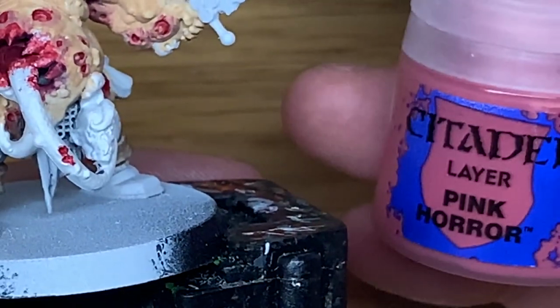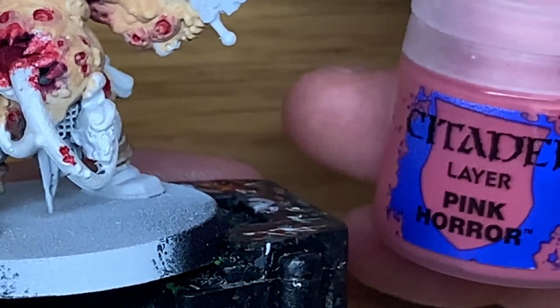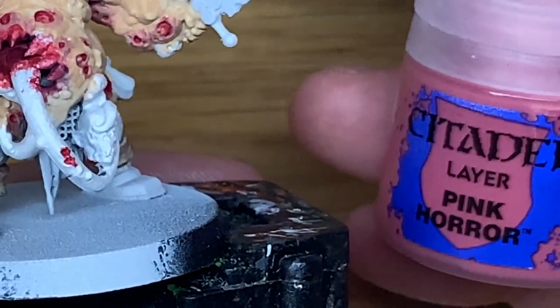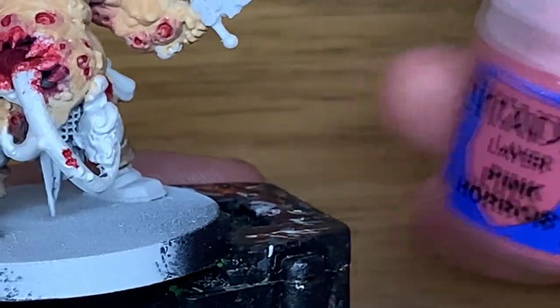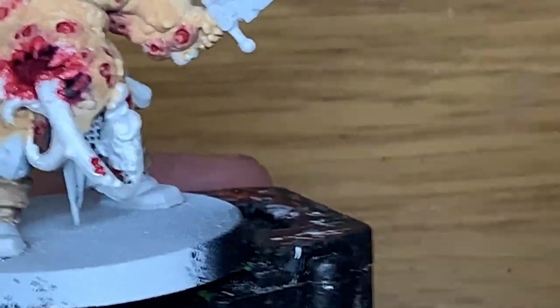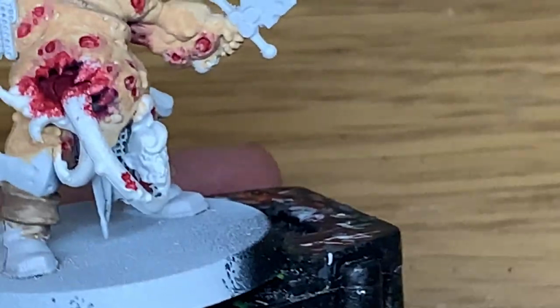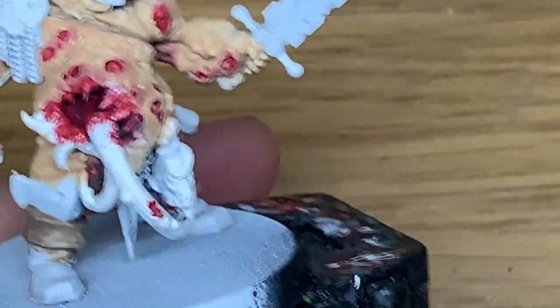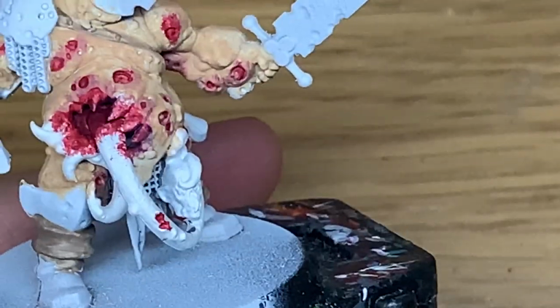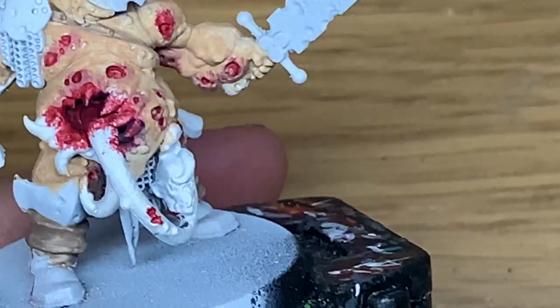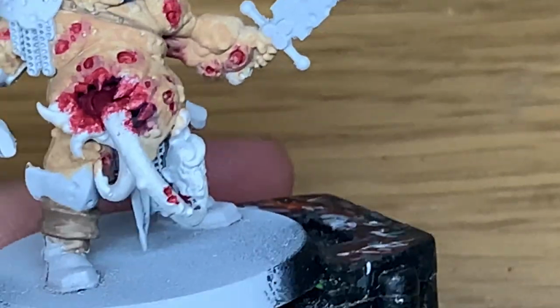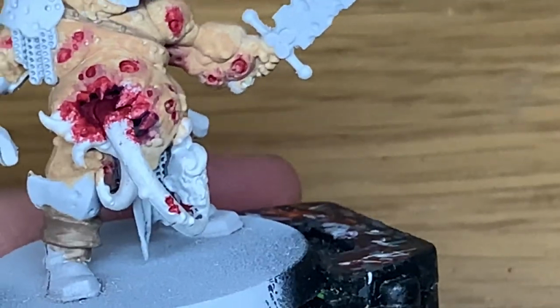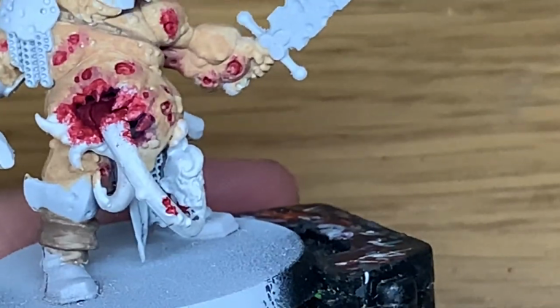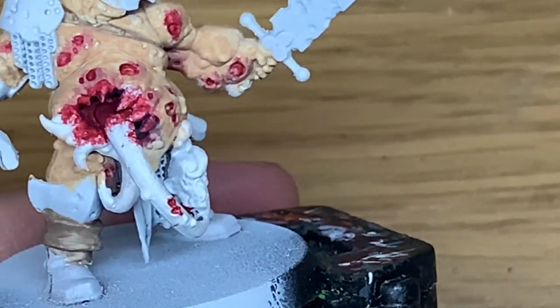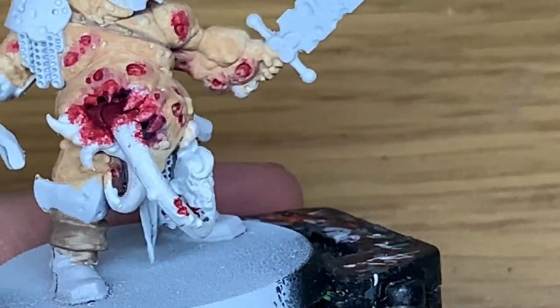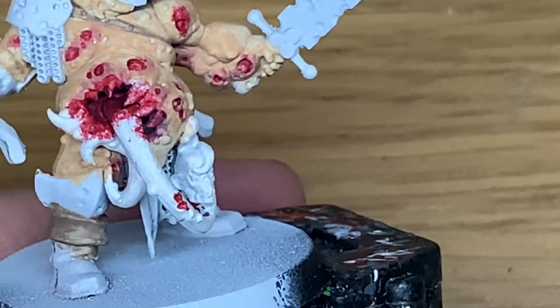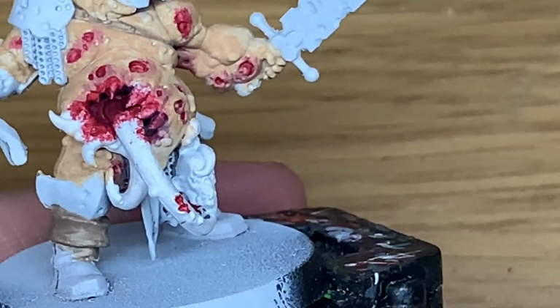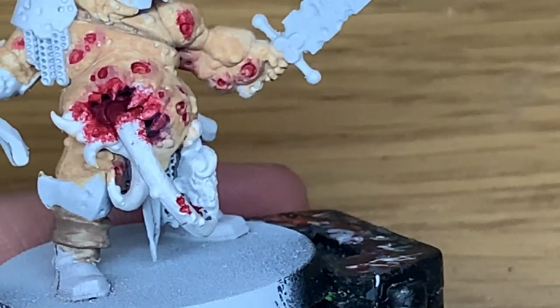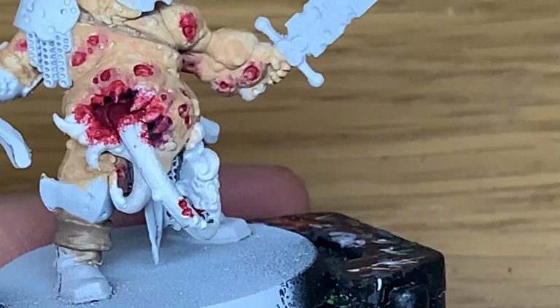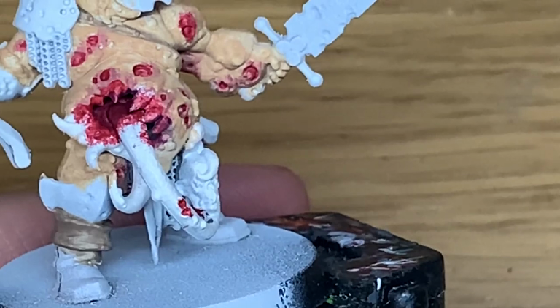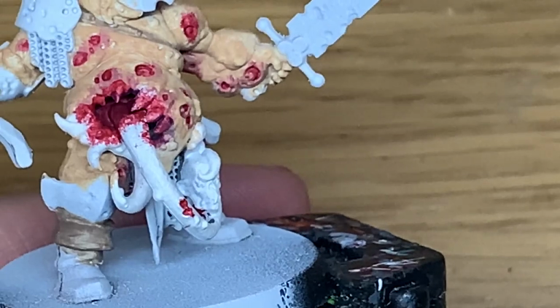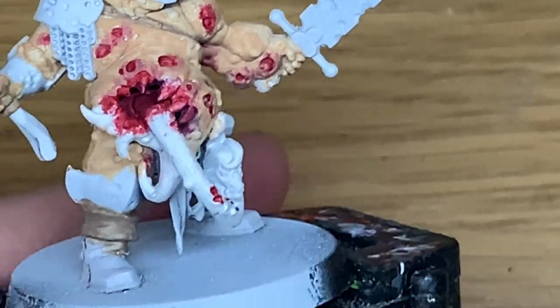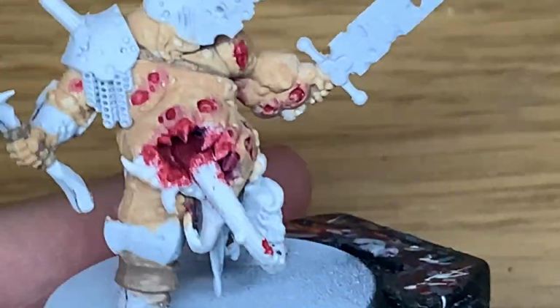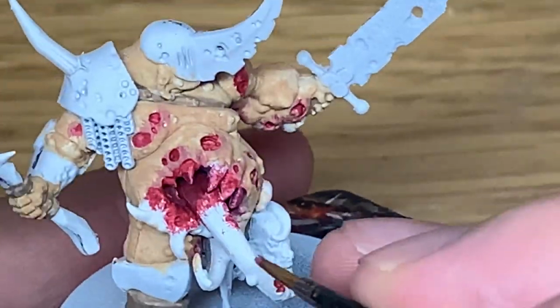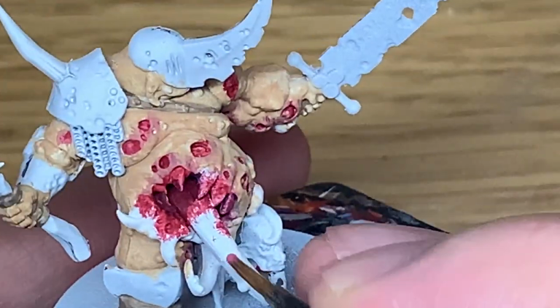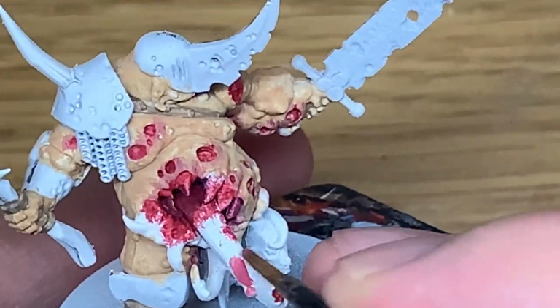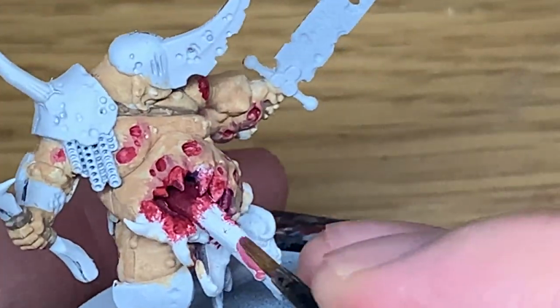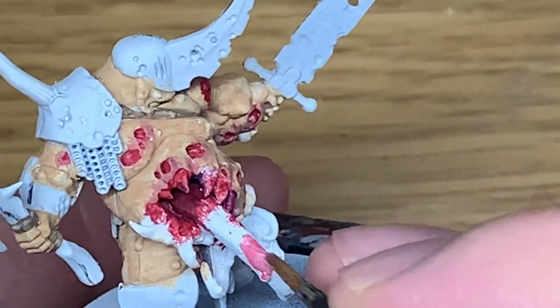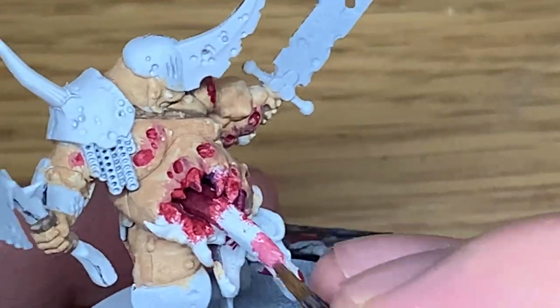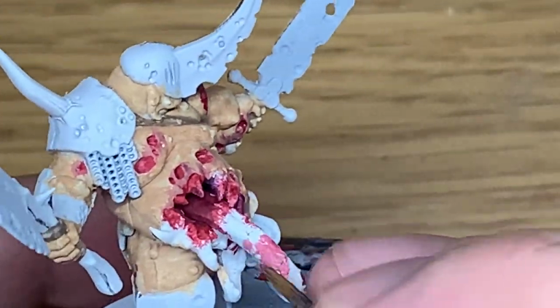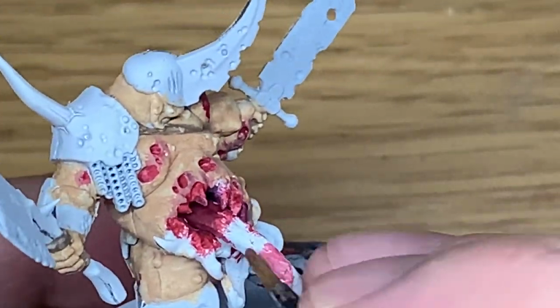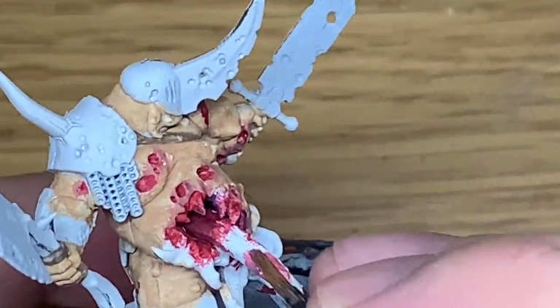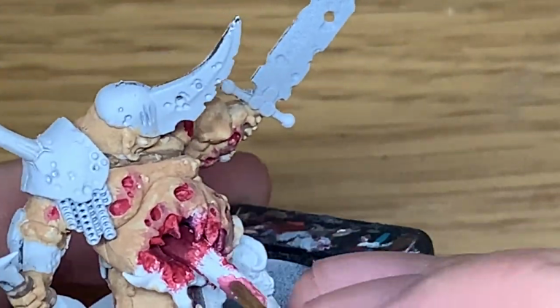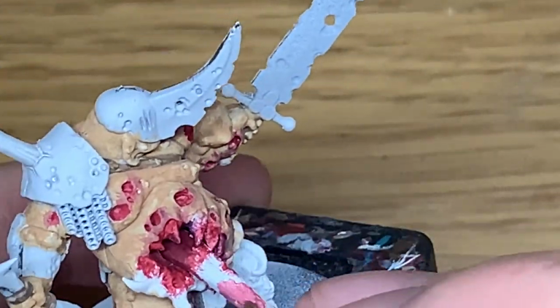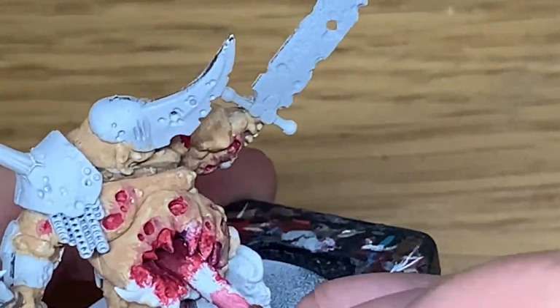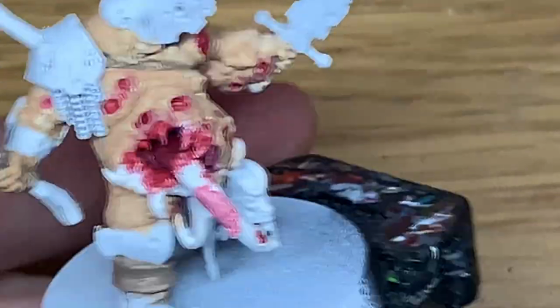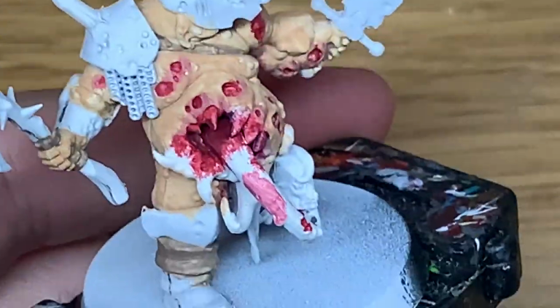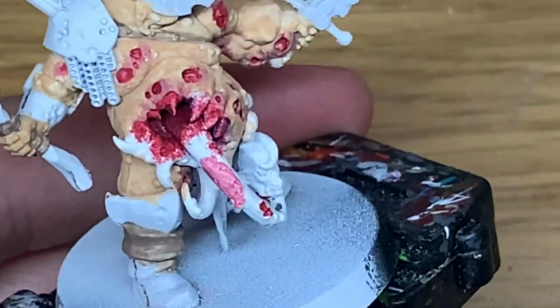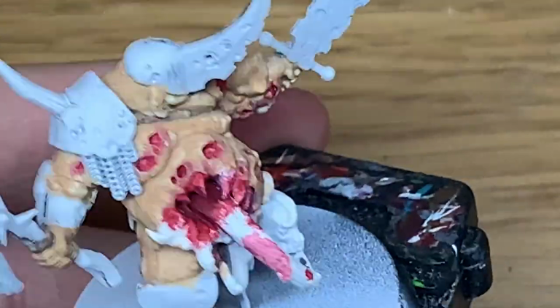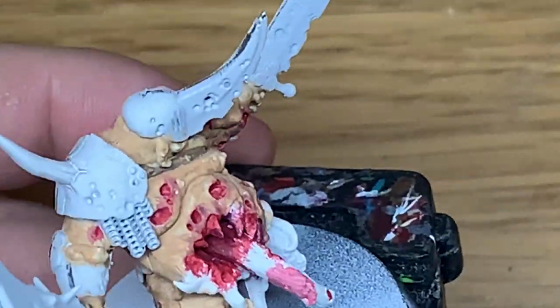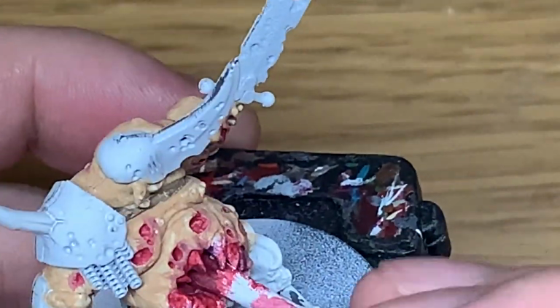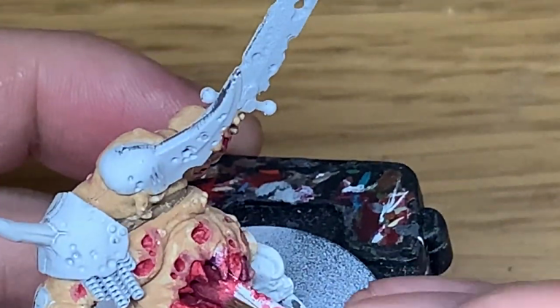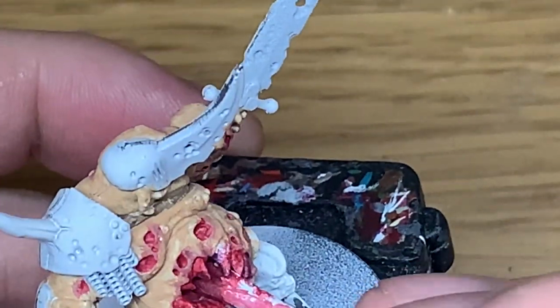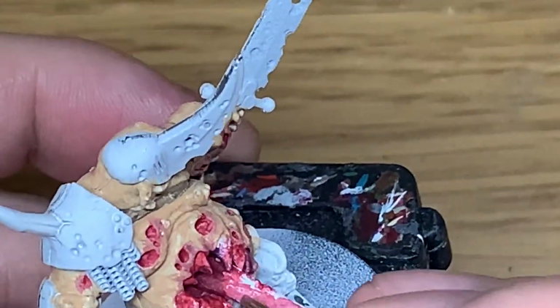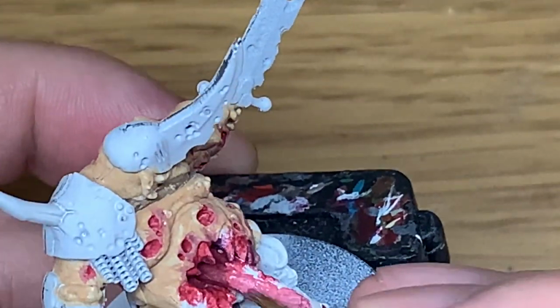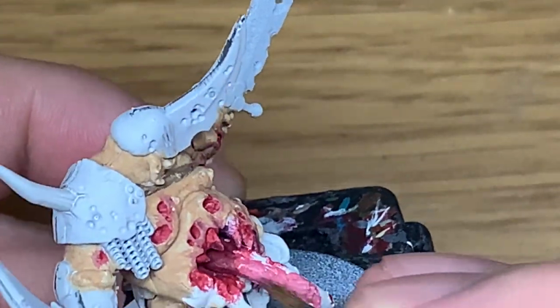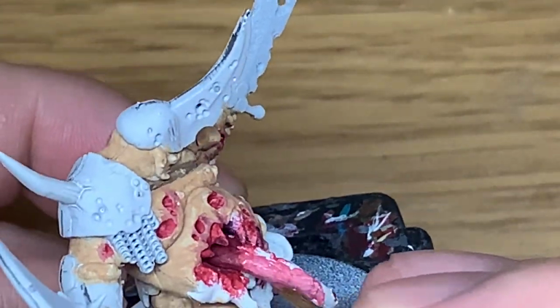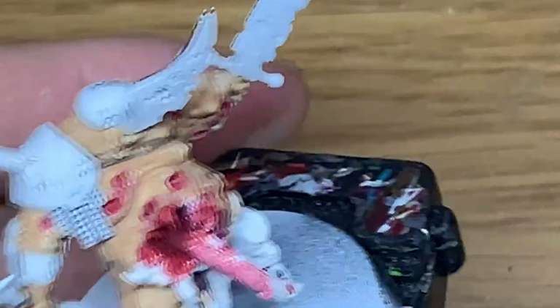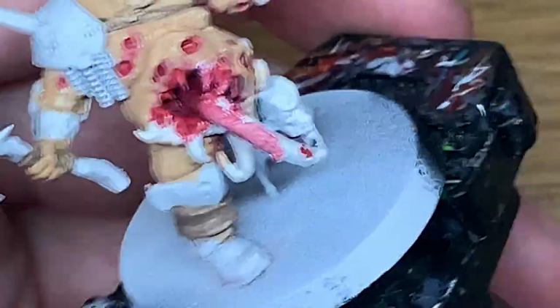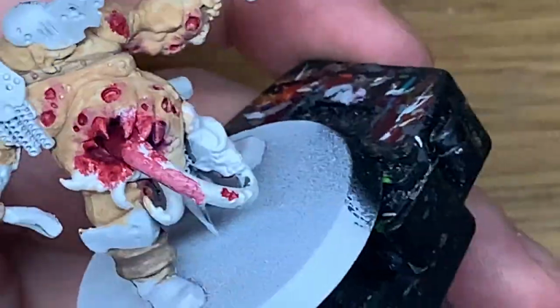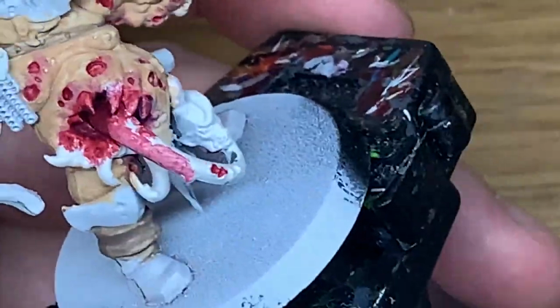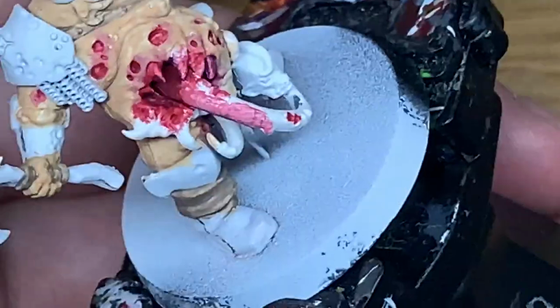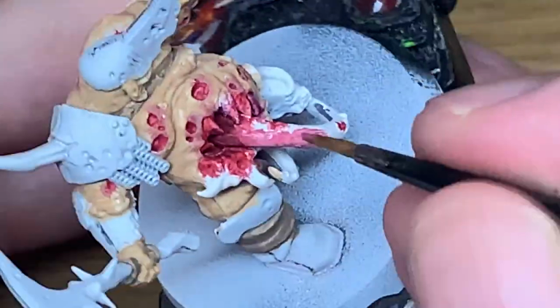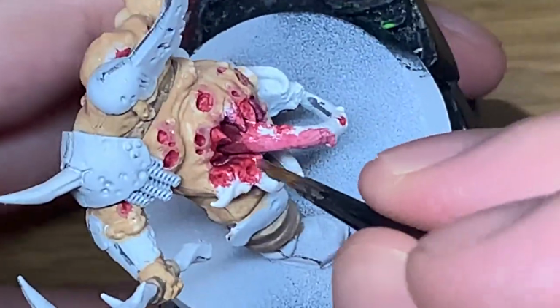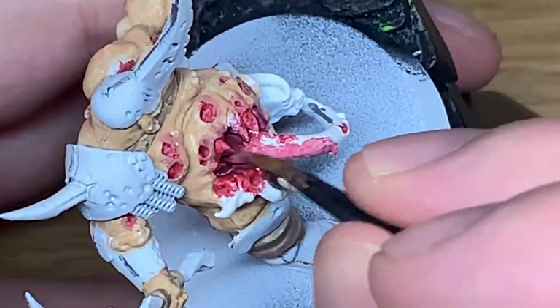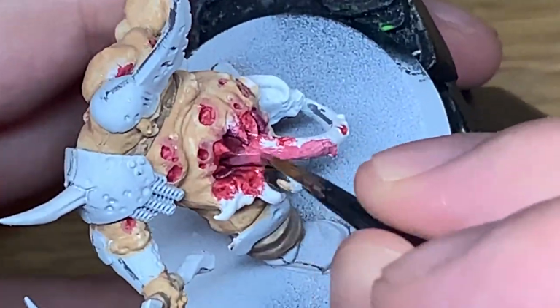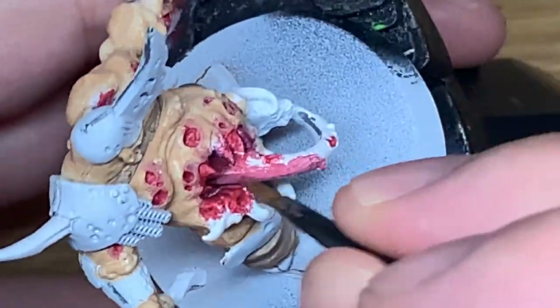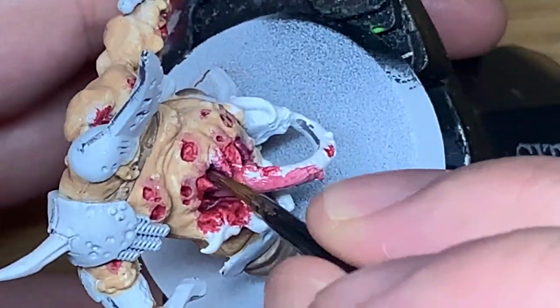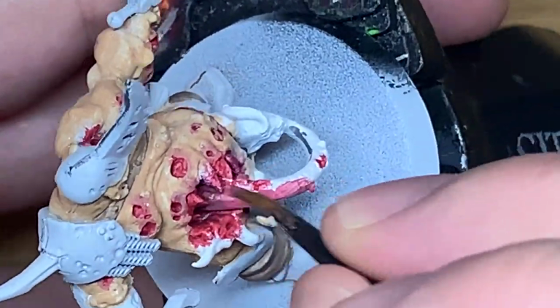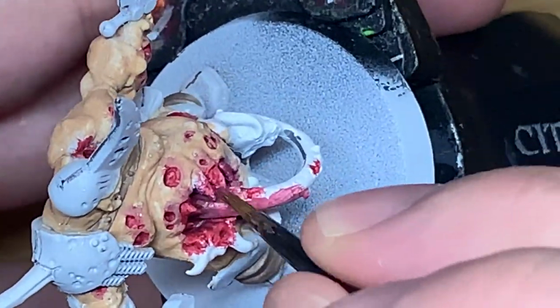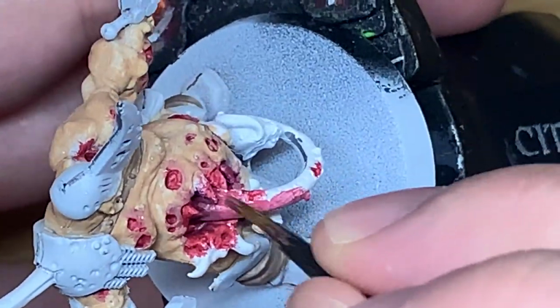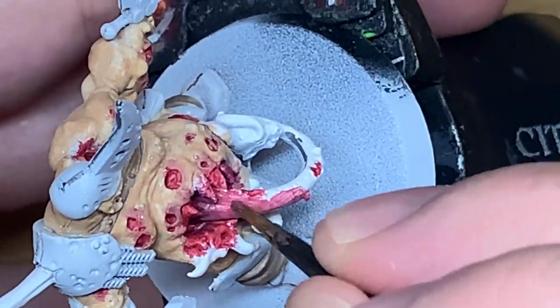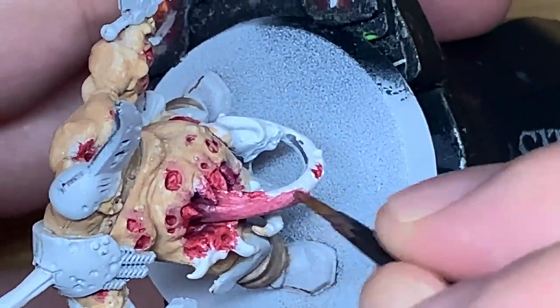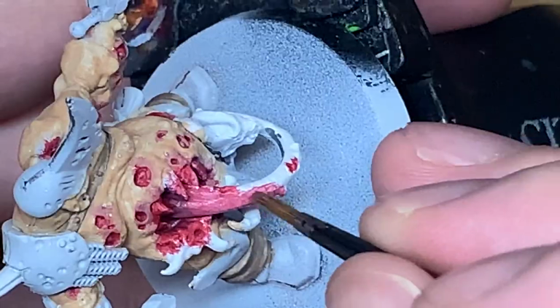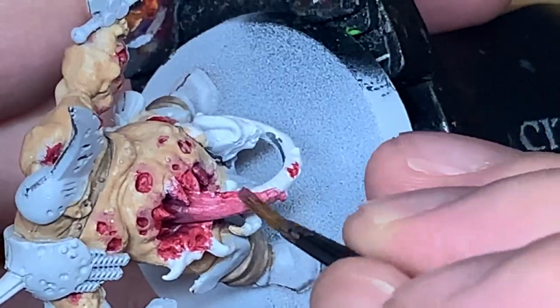Now we're going on to Citadel Pink Horror. I'm going to use this to paint the big tongue that's coming out of his stomach and also the weird dangly tentacle that's coming out of his ear.